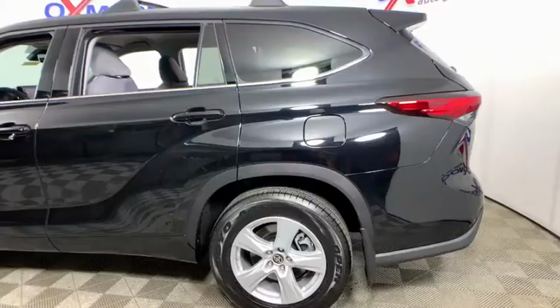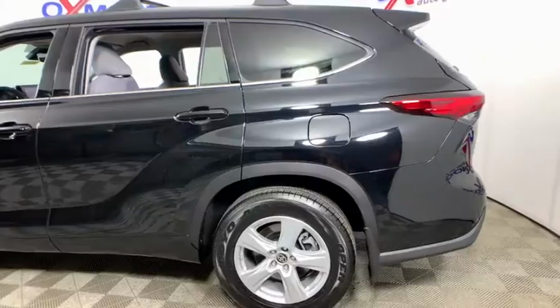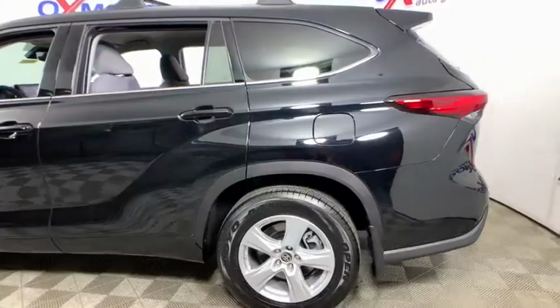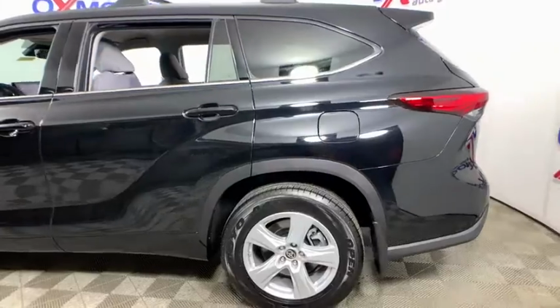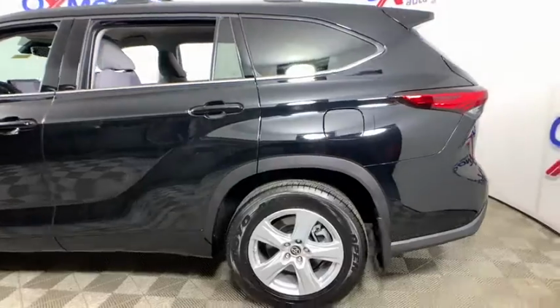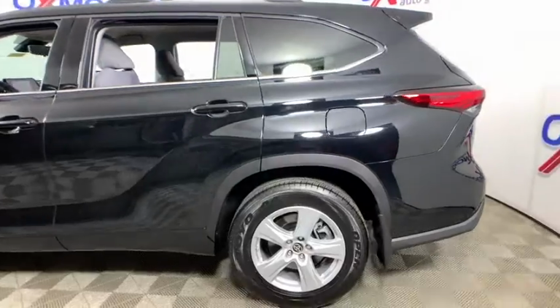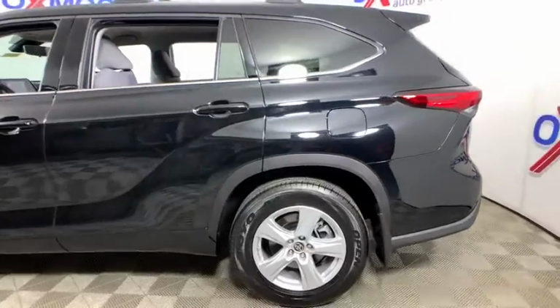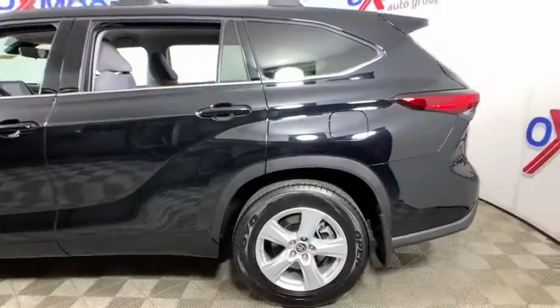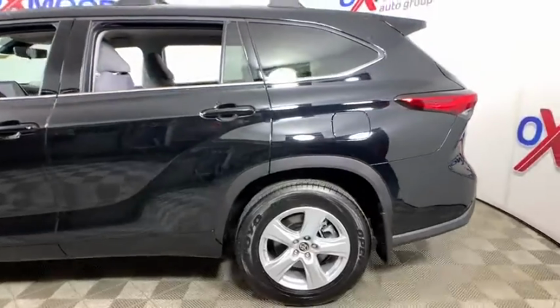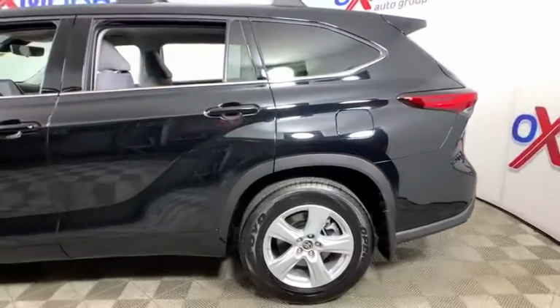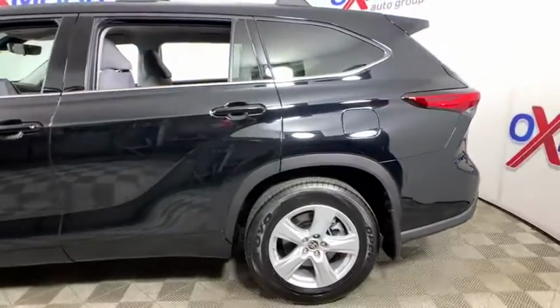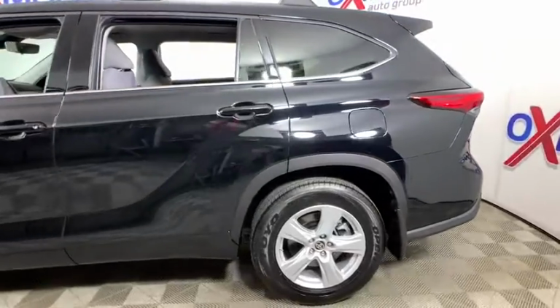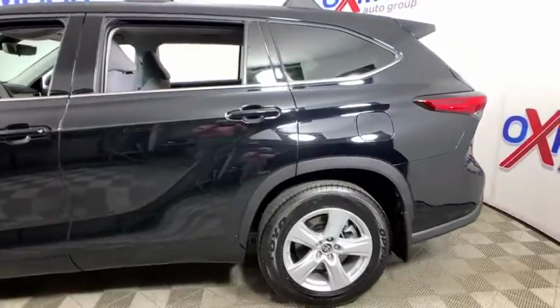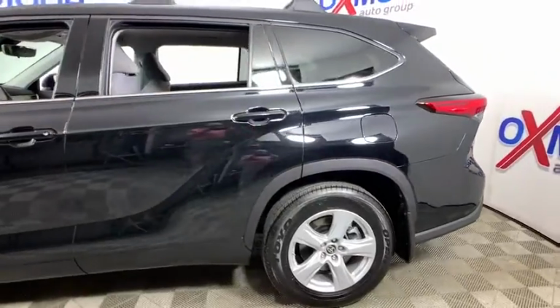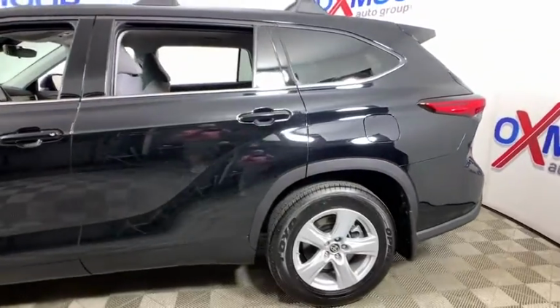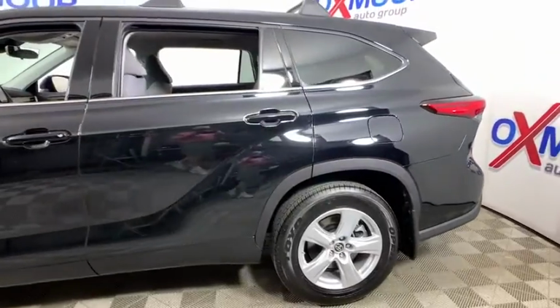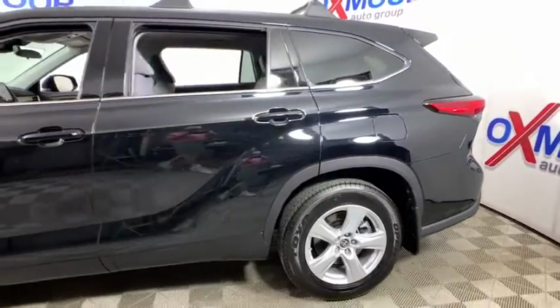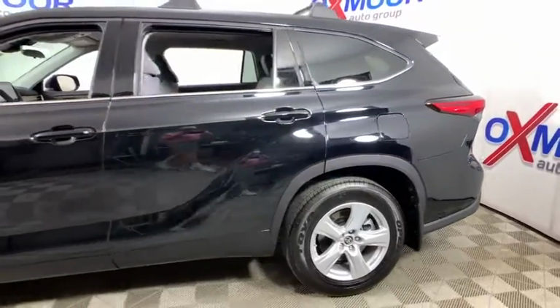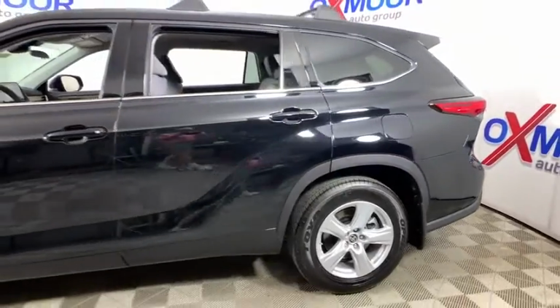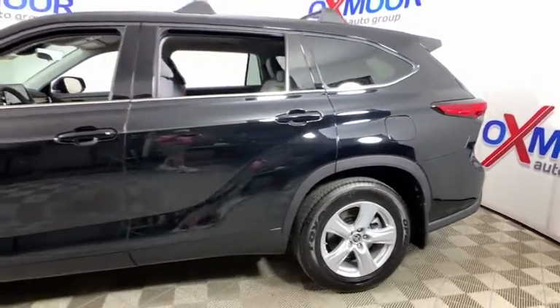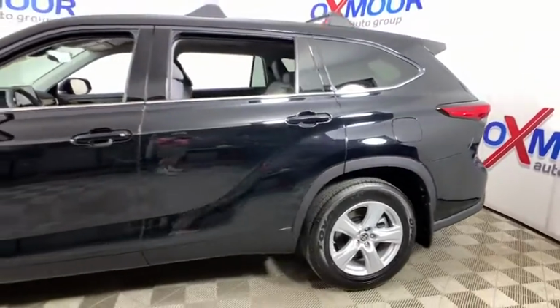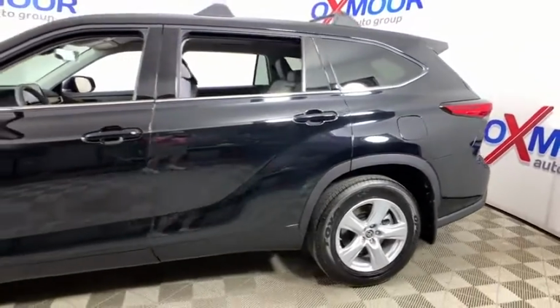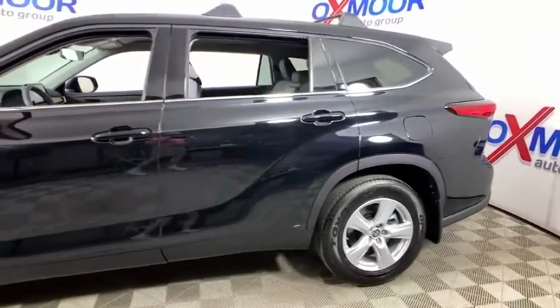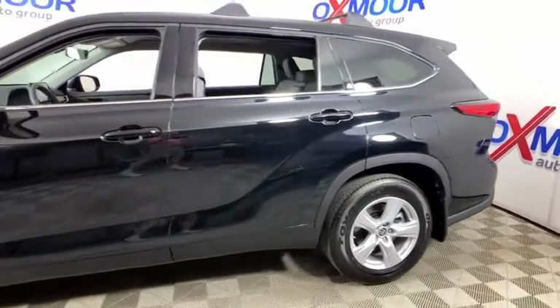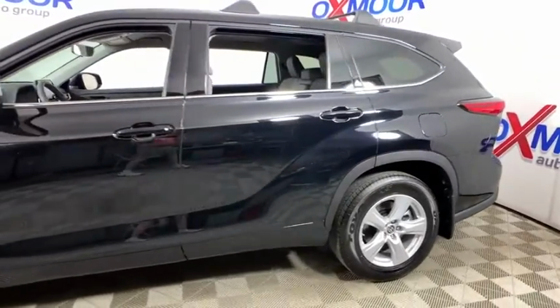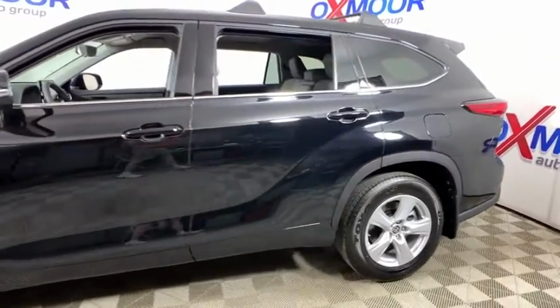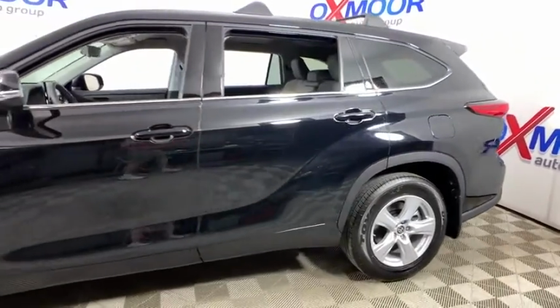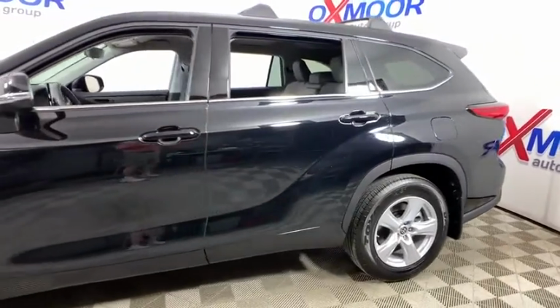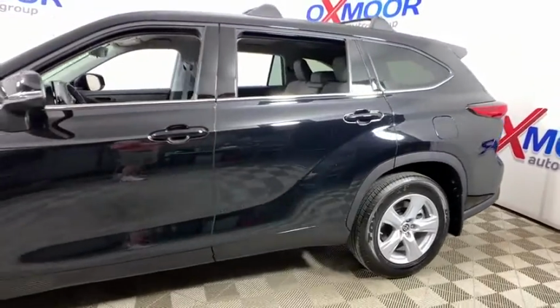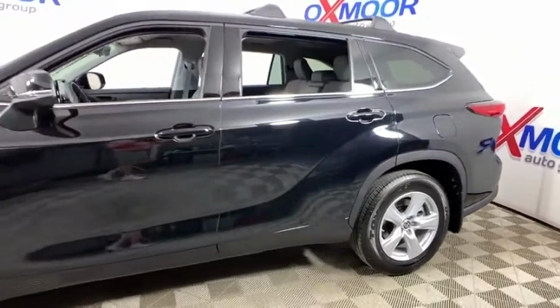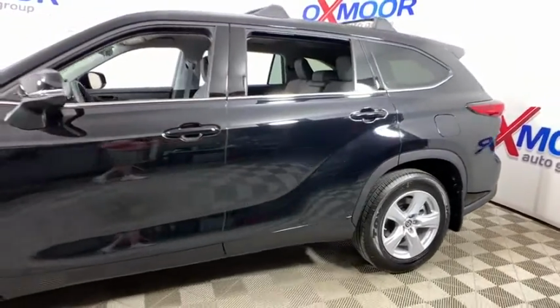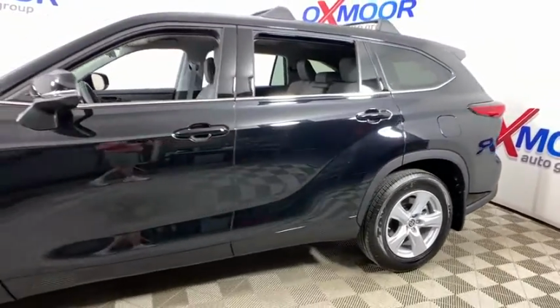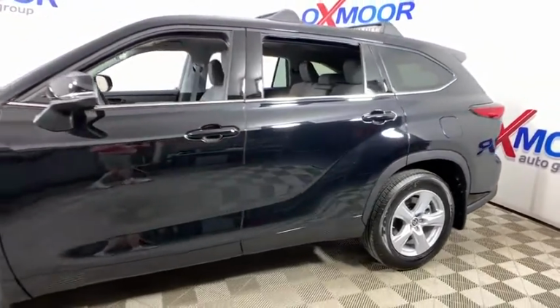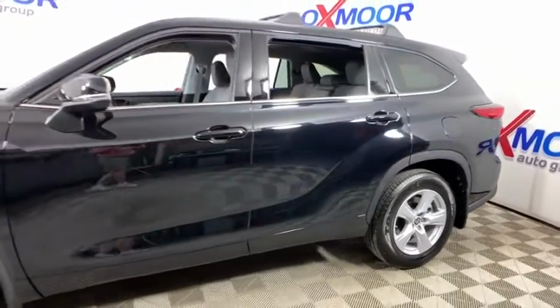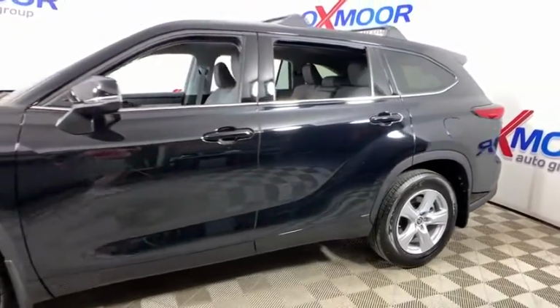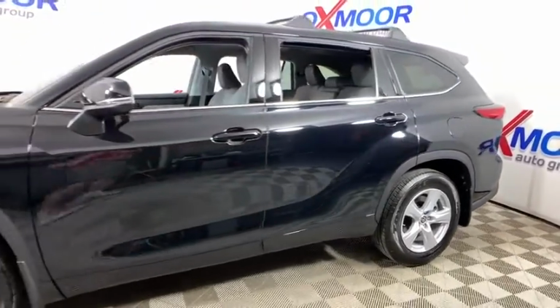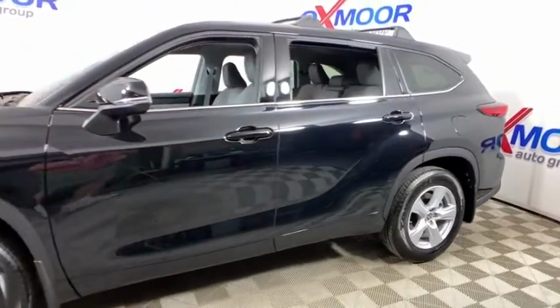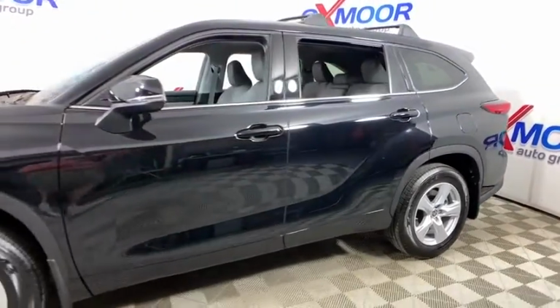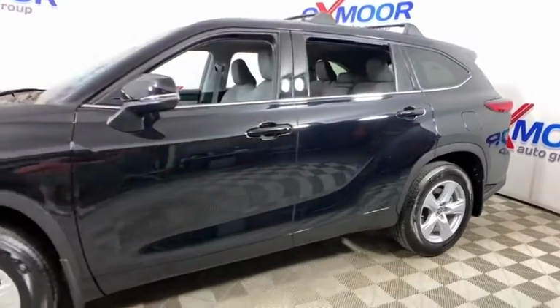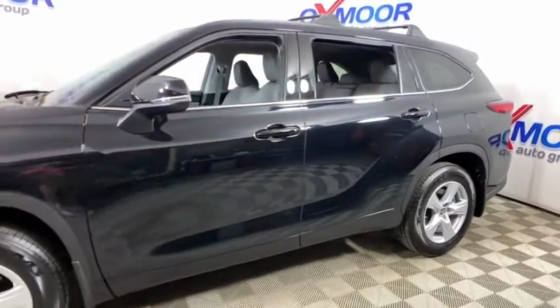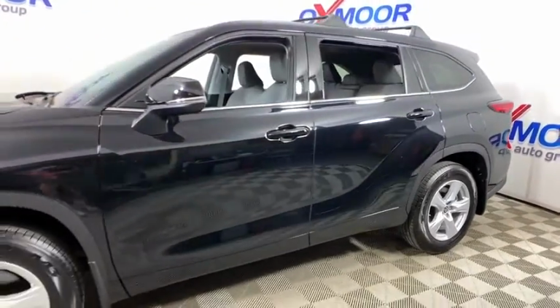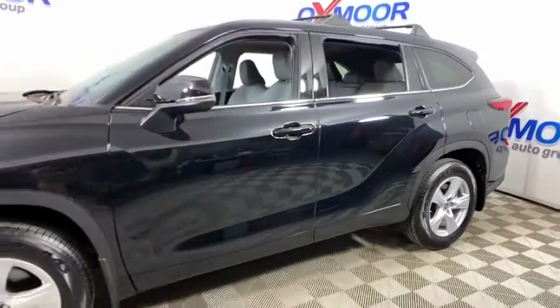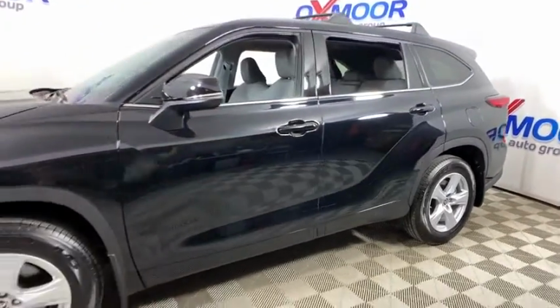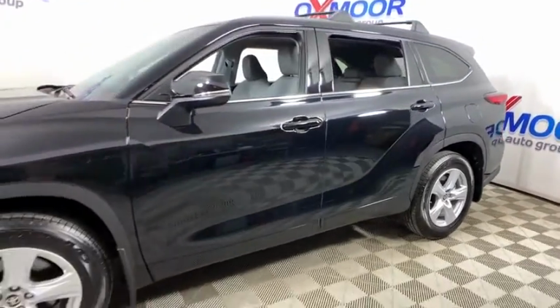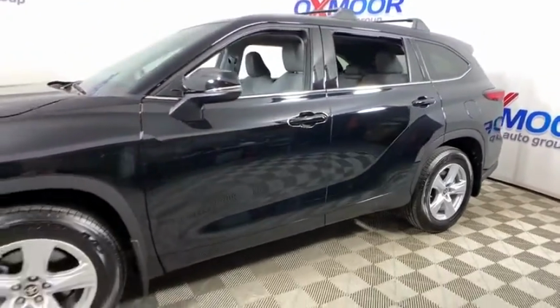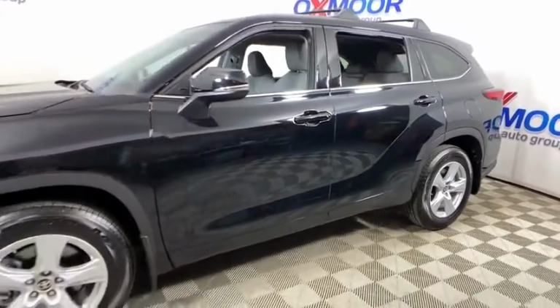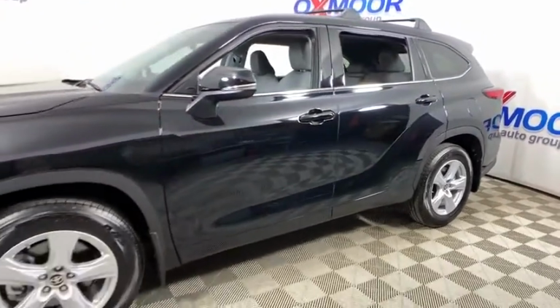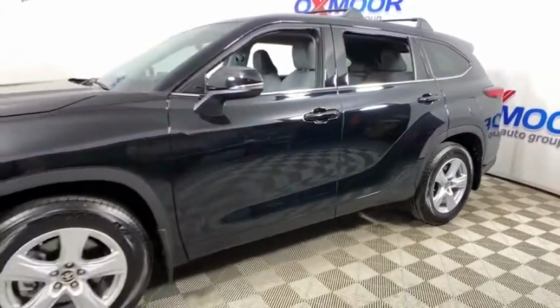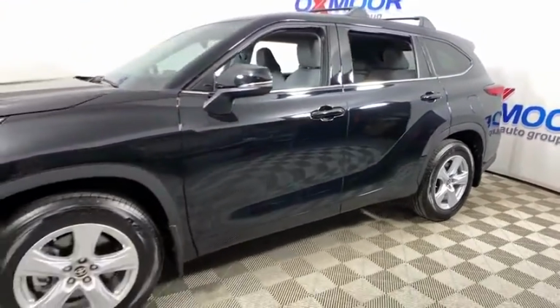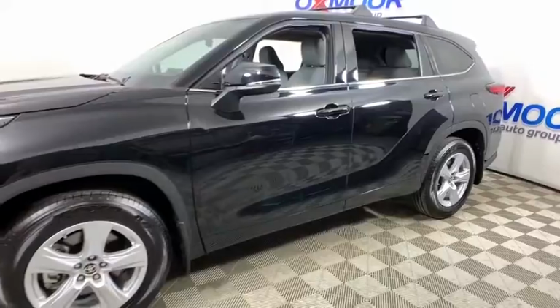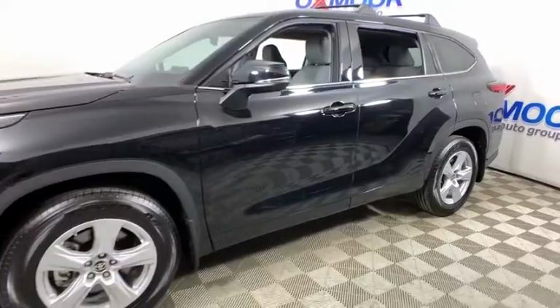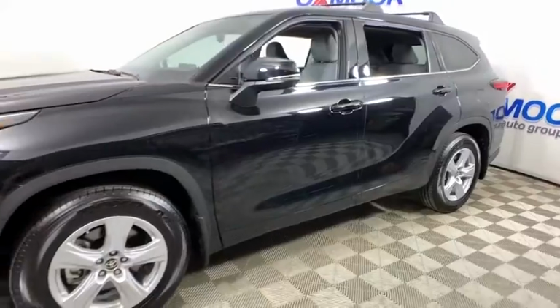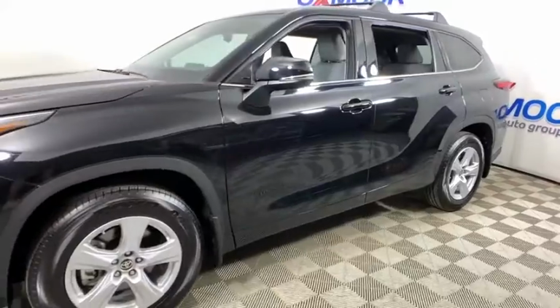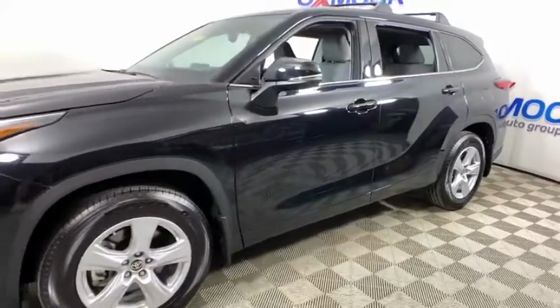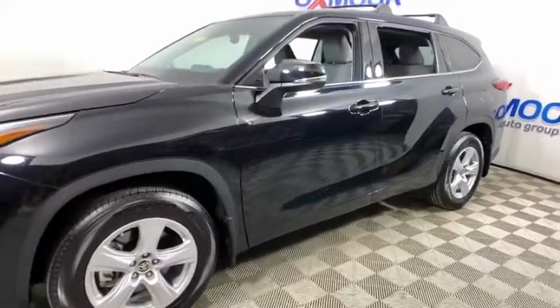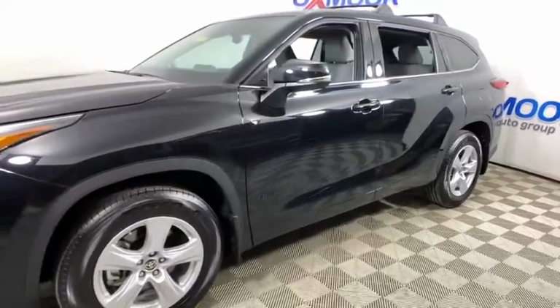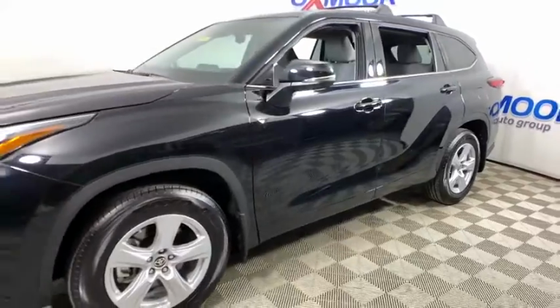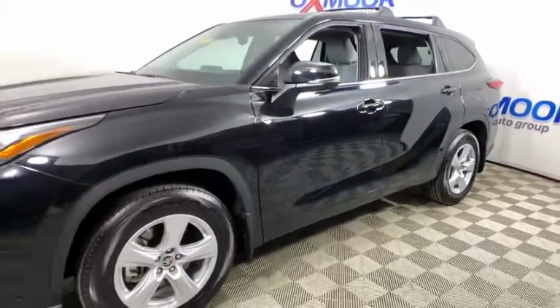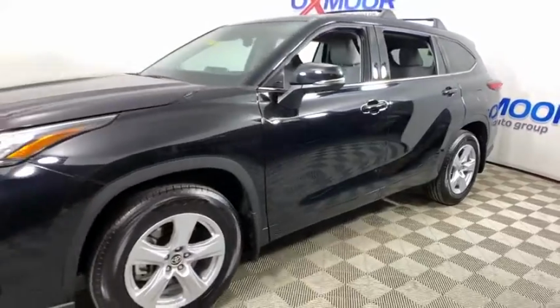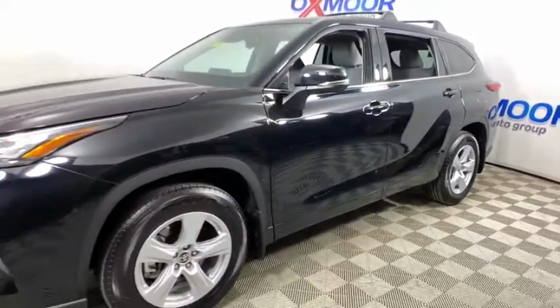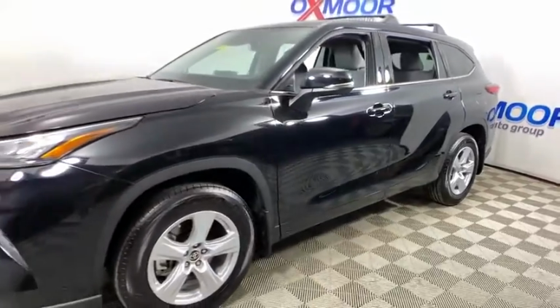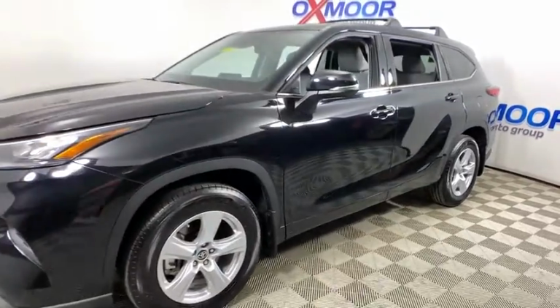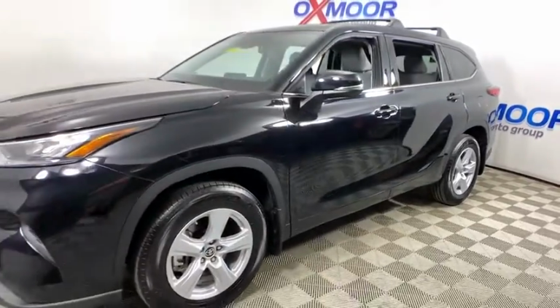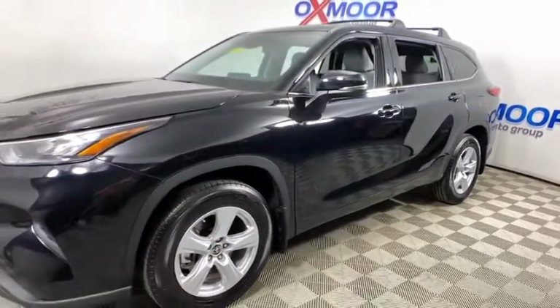Looking for the right vehicle? Check out the 2020 Toyota Highlander — the SUV that's thought of everything.